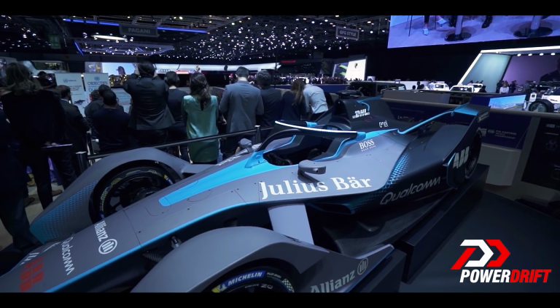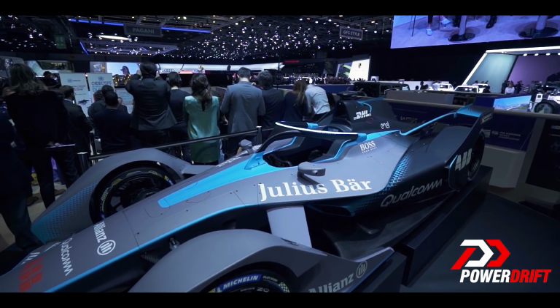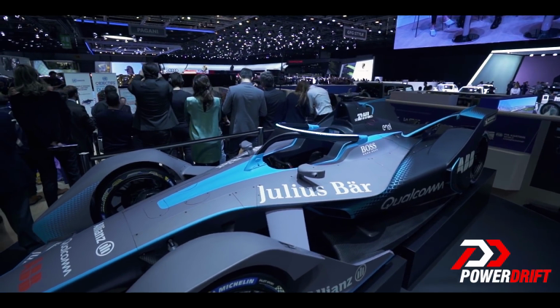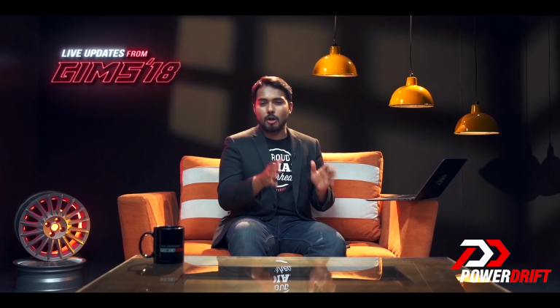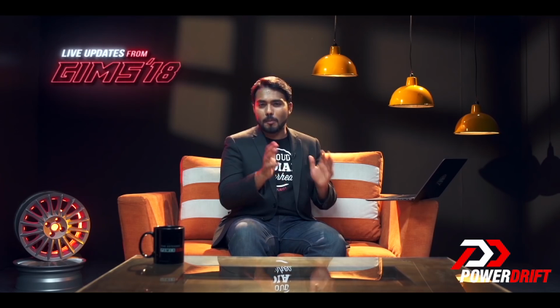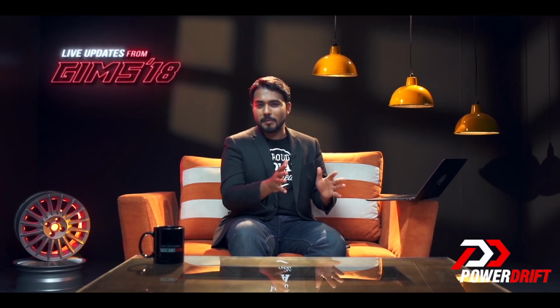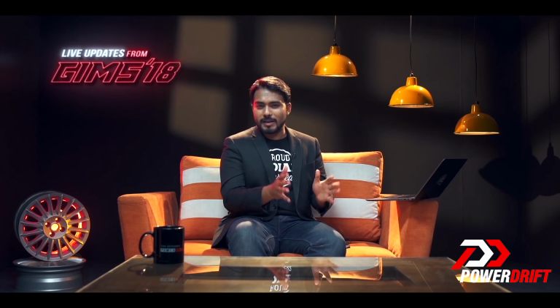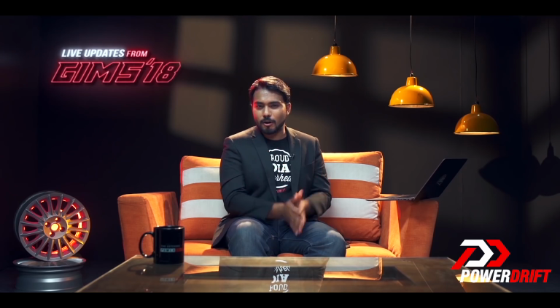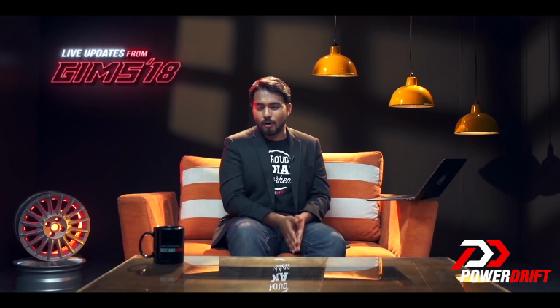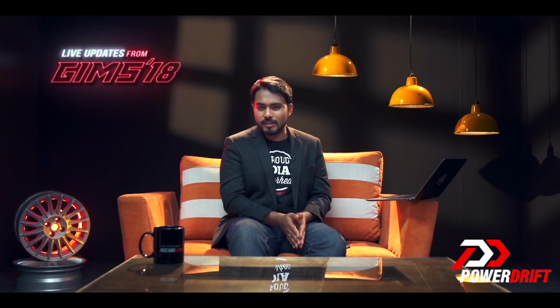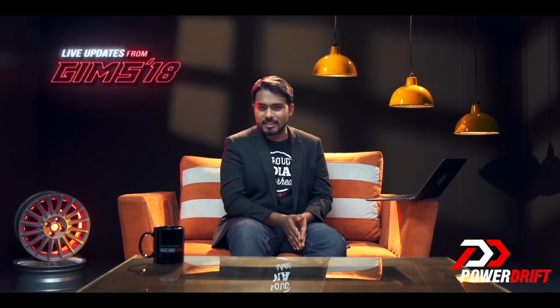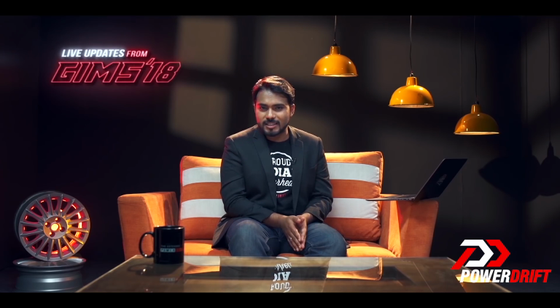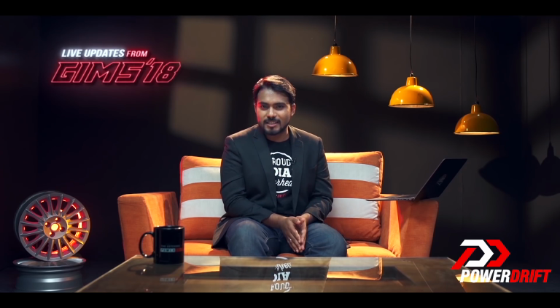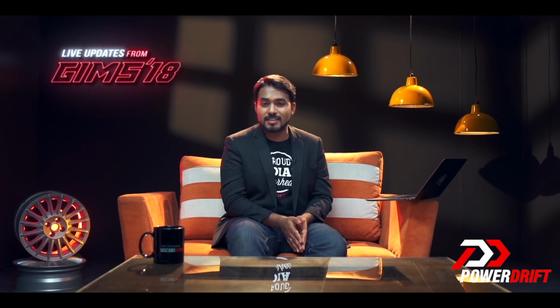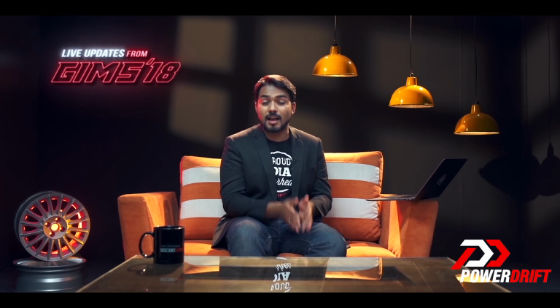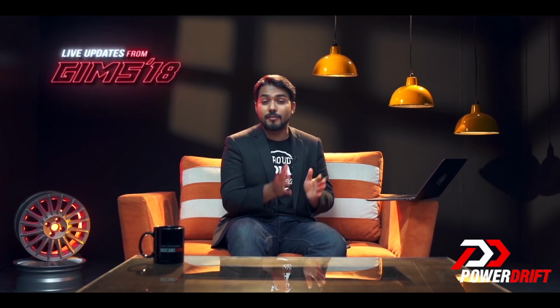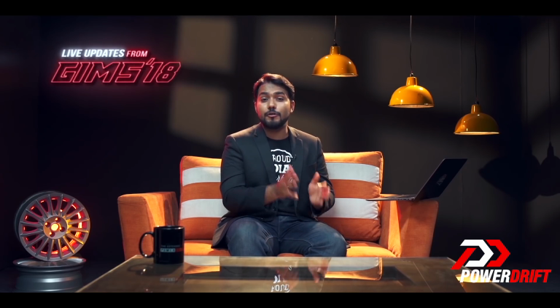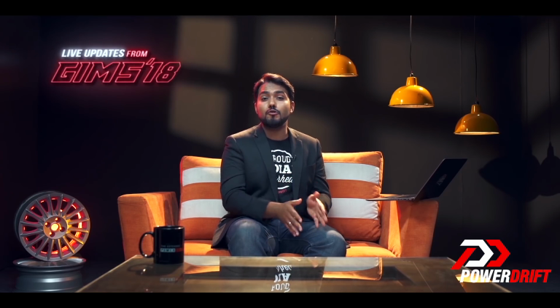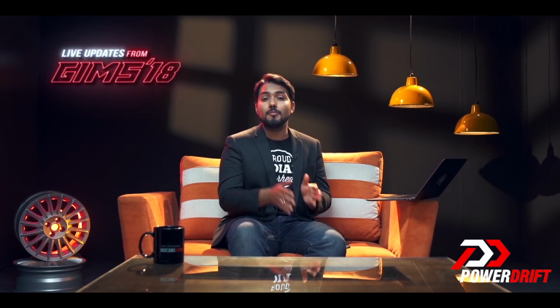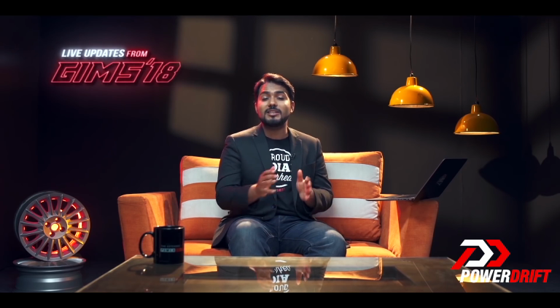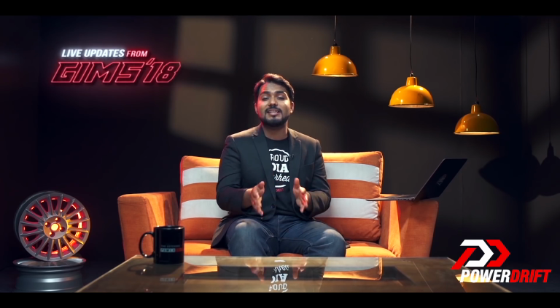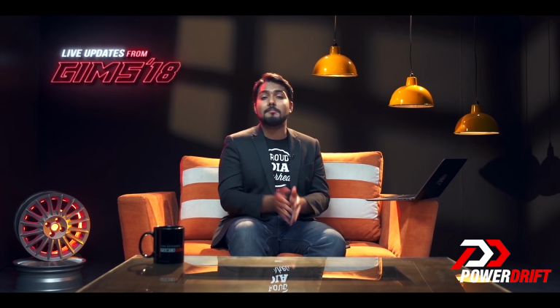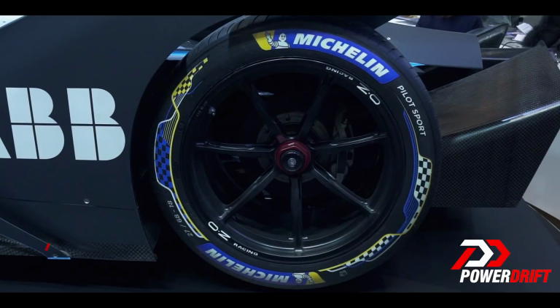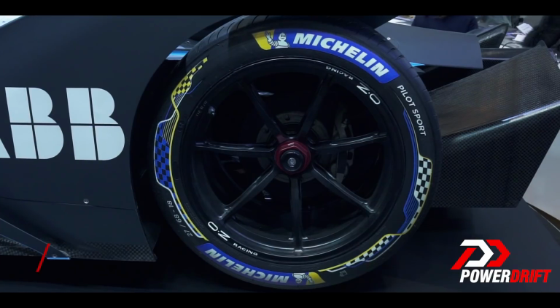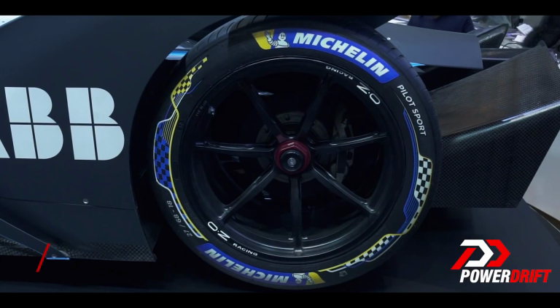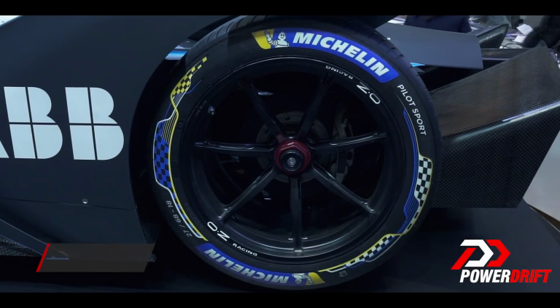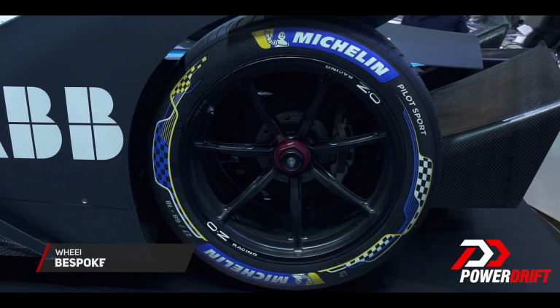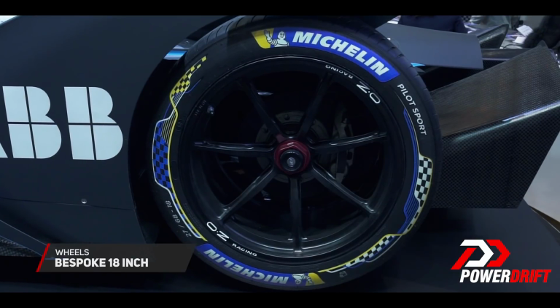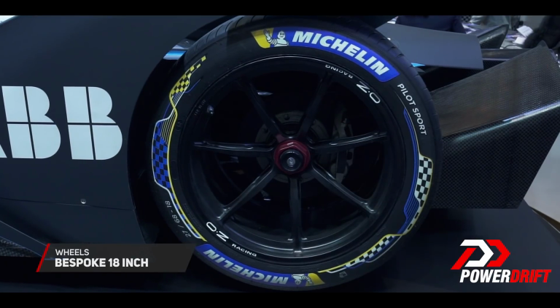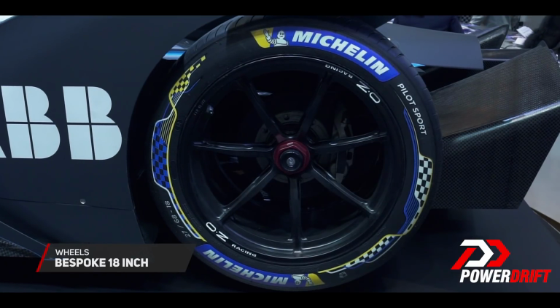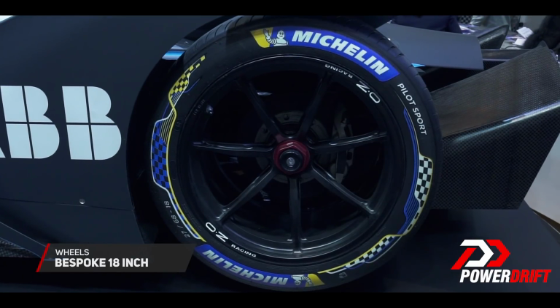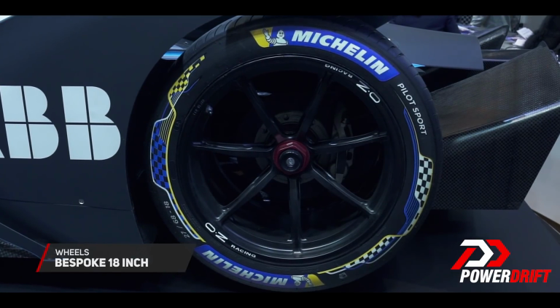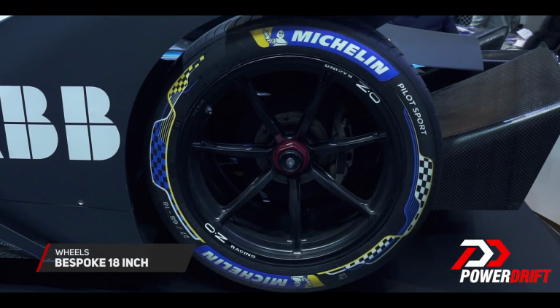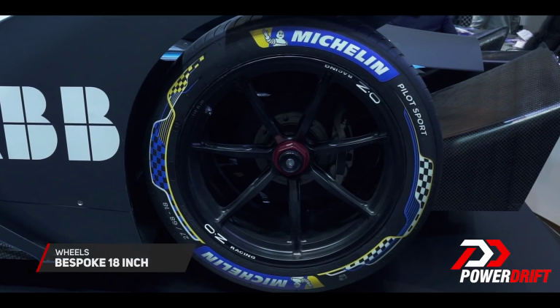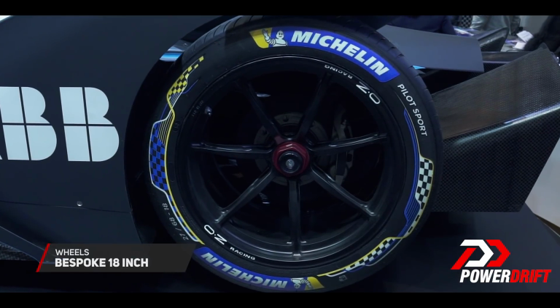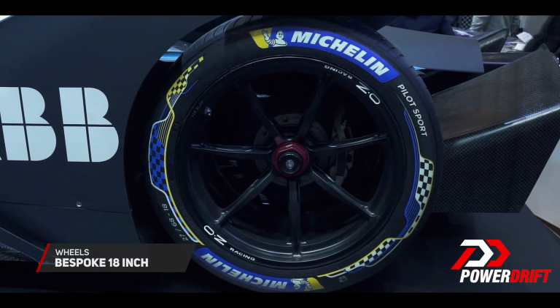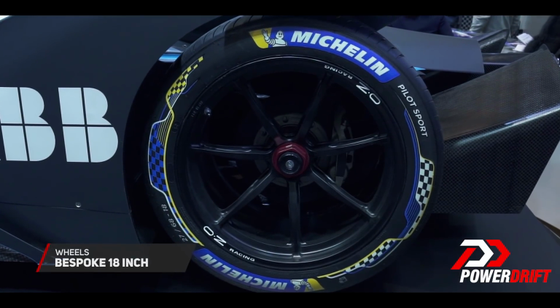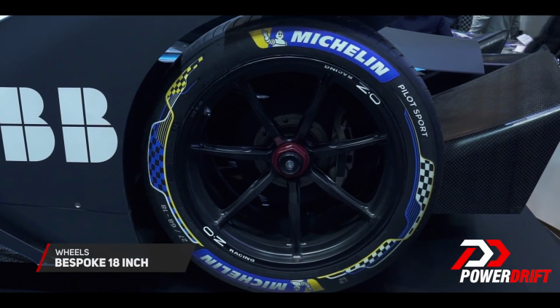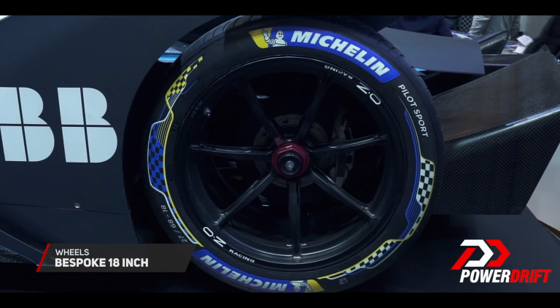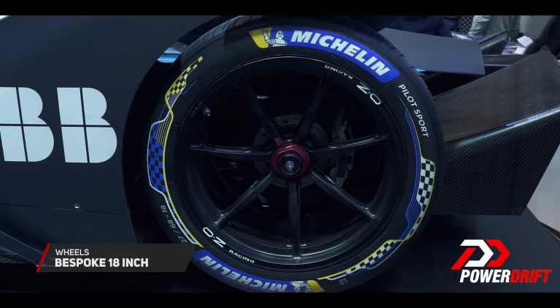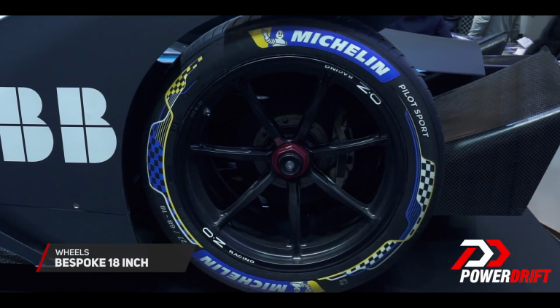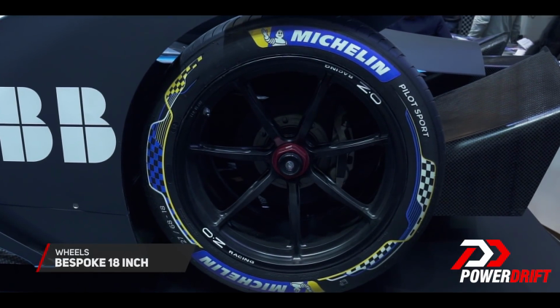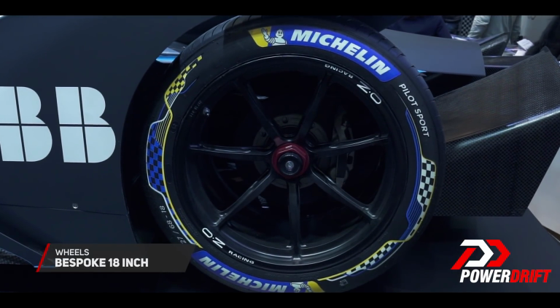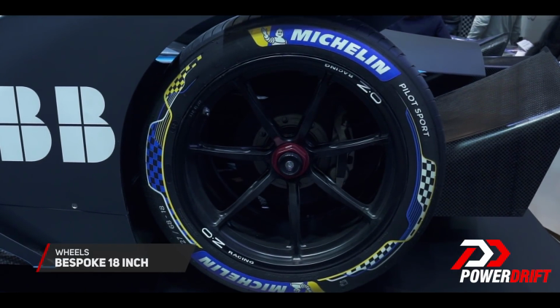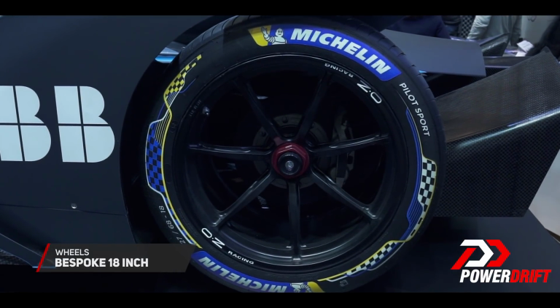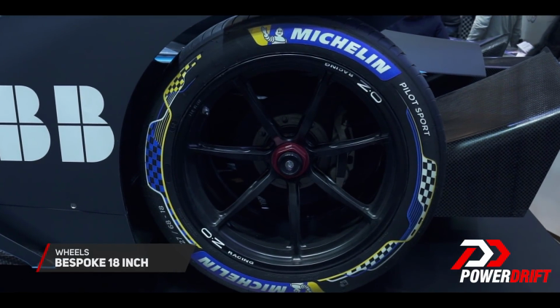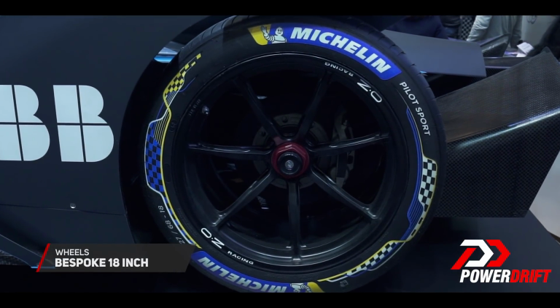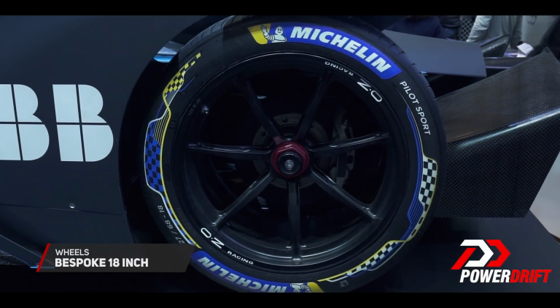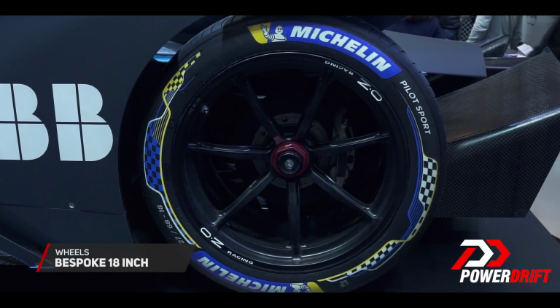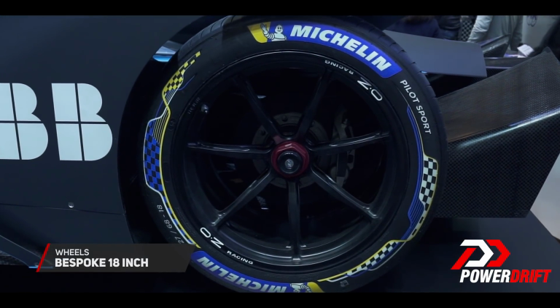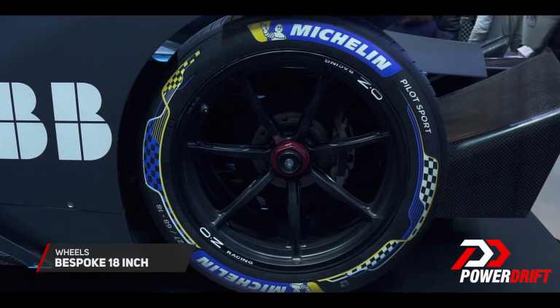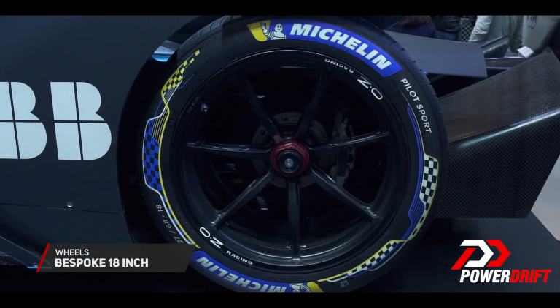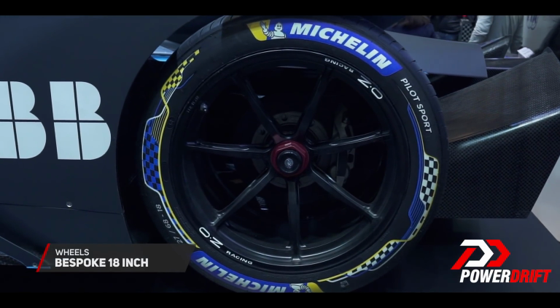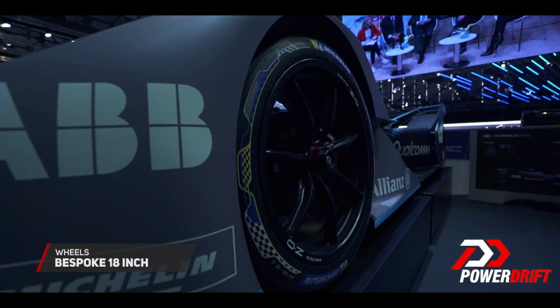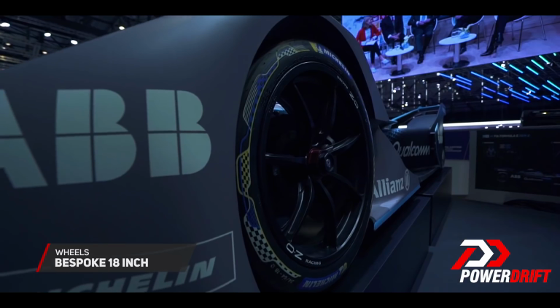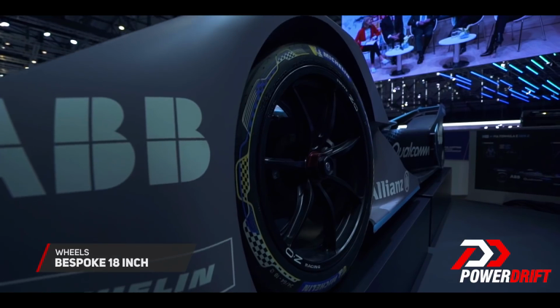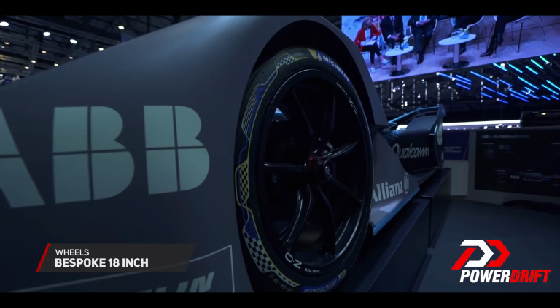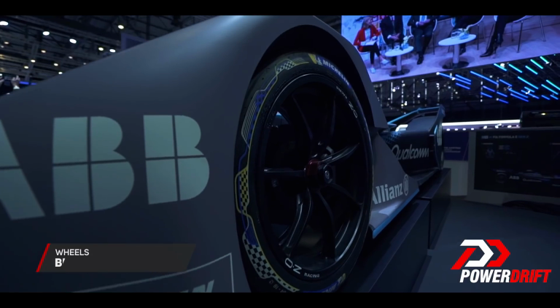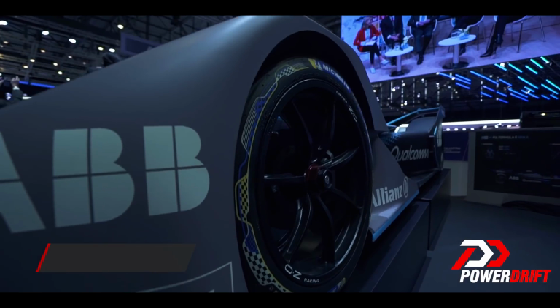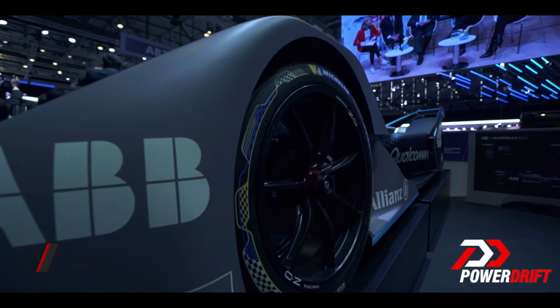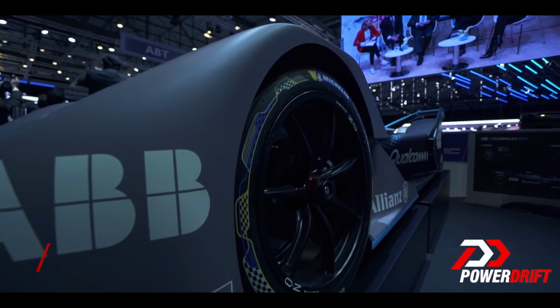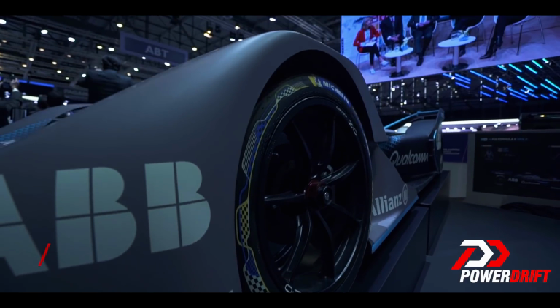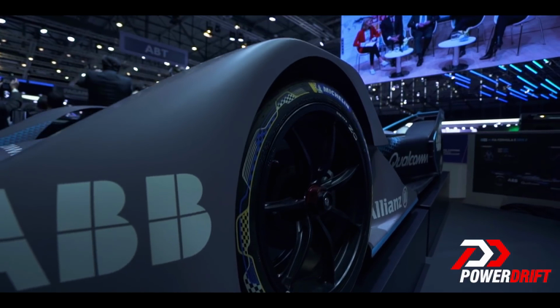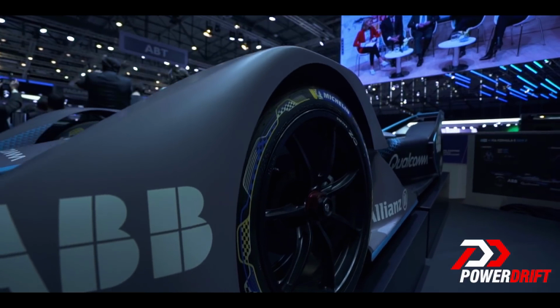Complimenting all these changes are the new Michelin Pilot Sport all-weather tires, which are lighter and offer lesser rolling resistance than before.